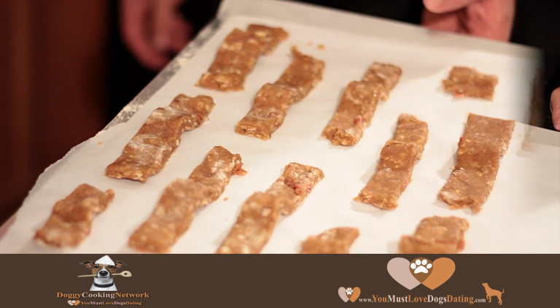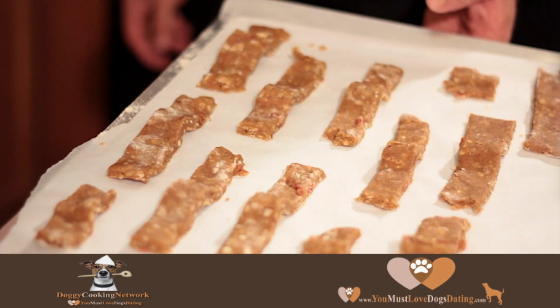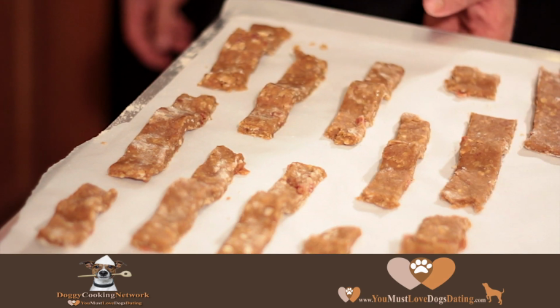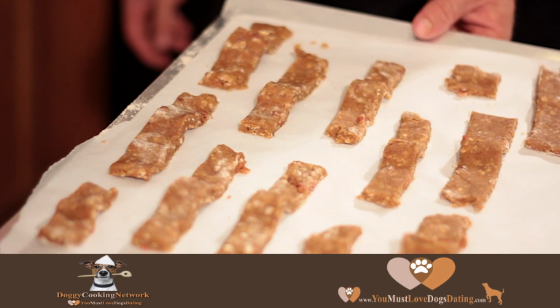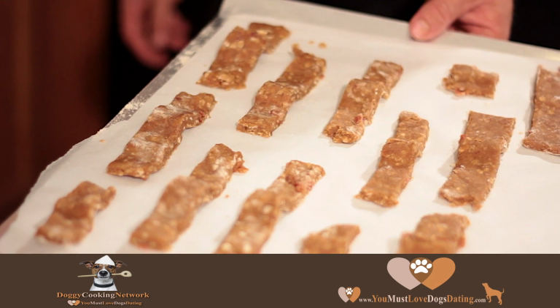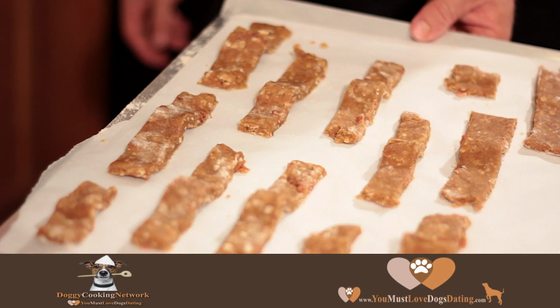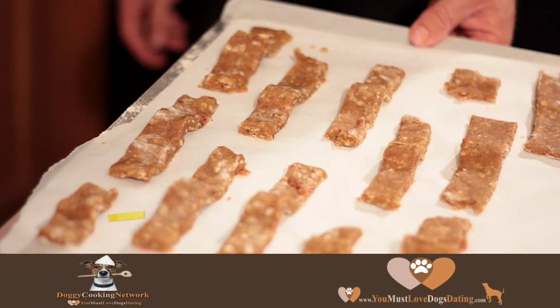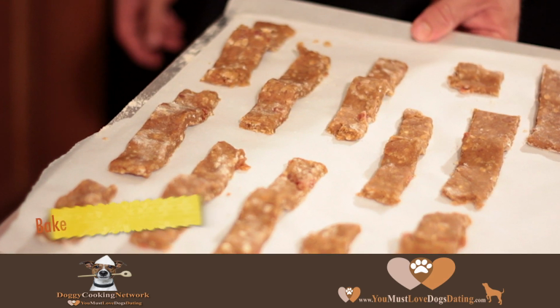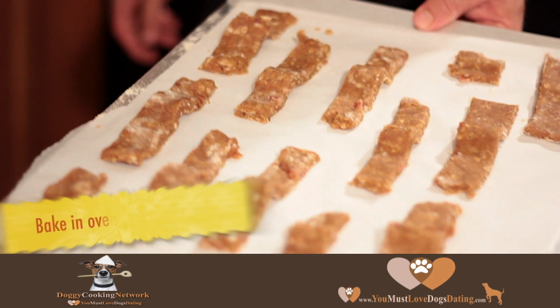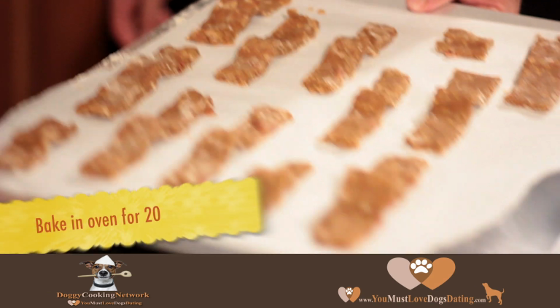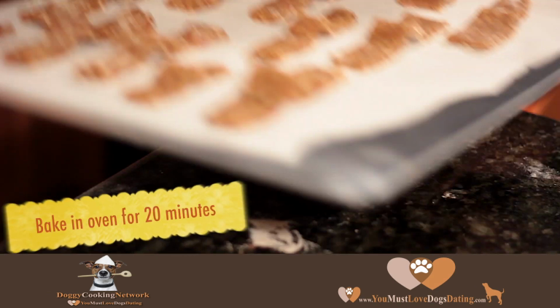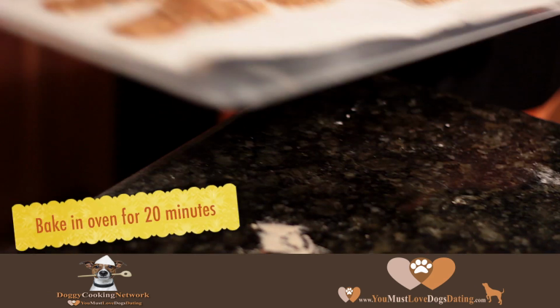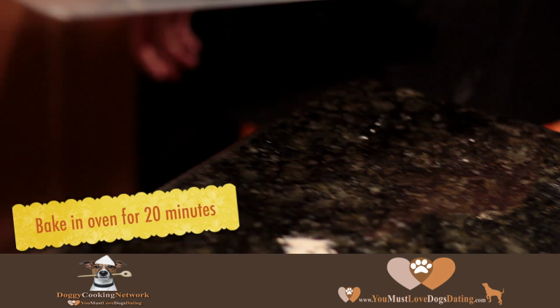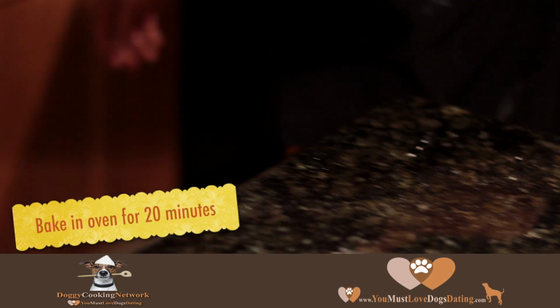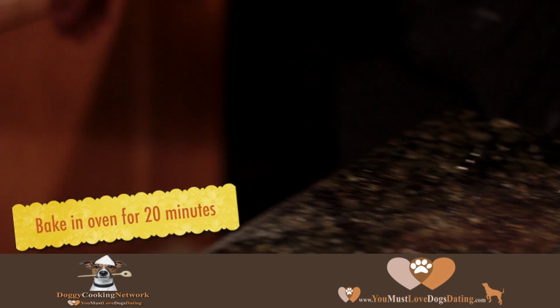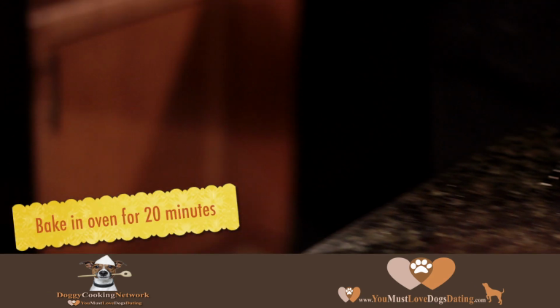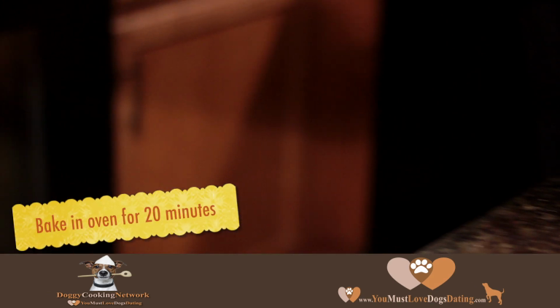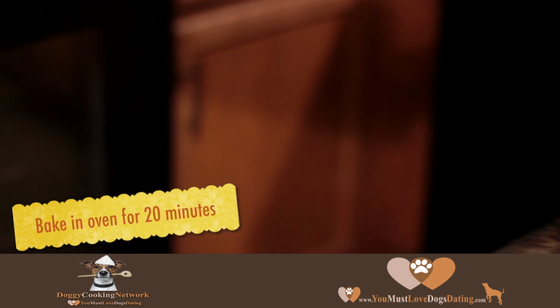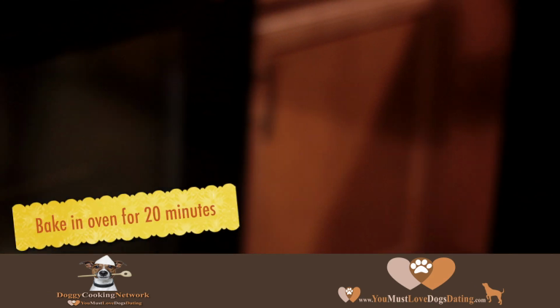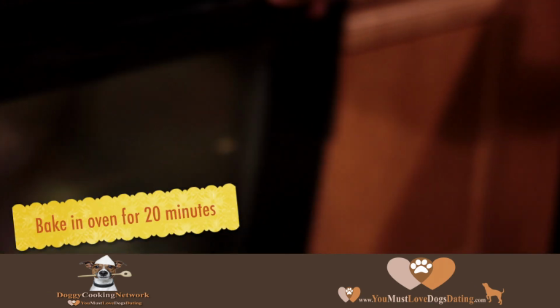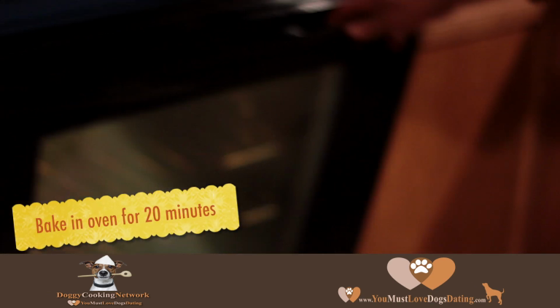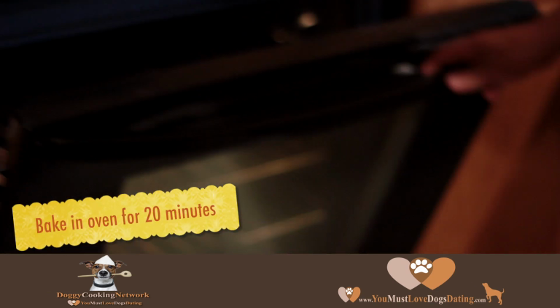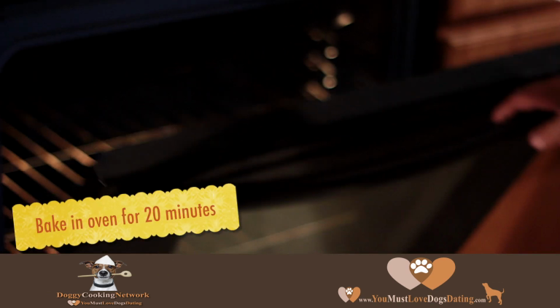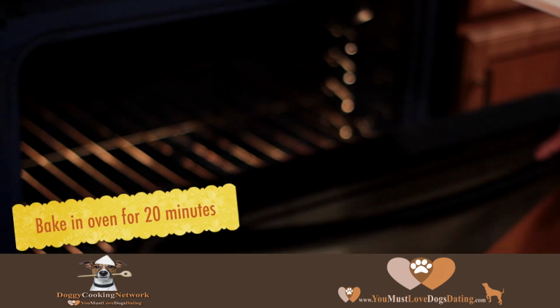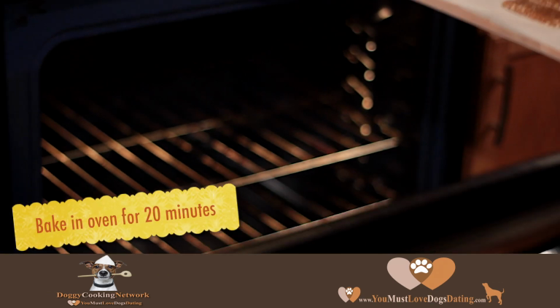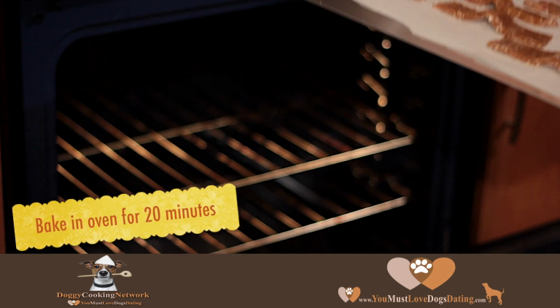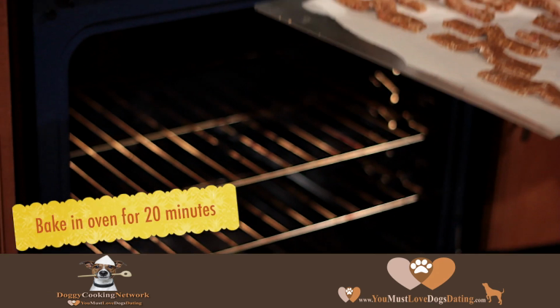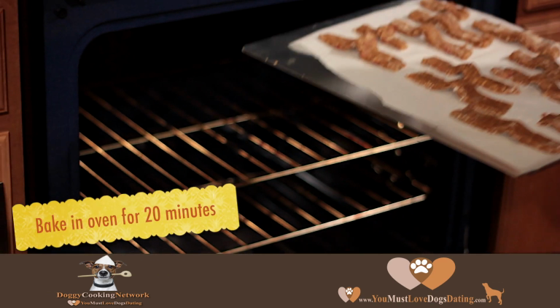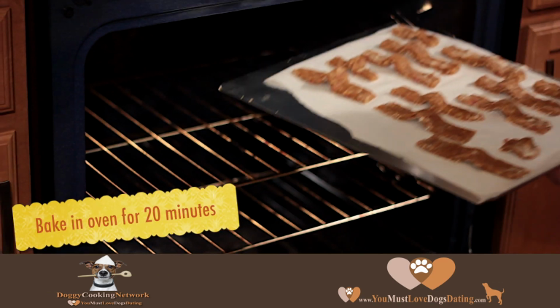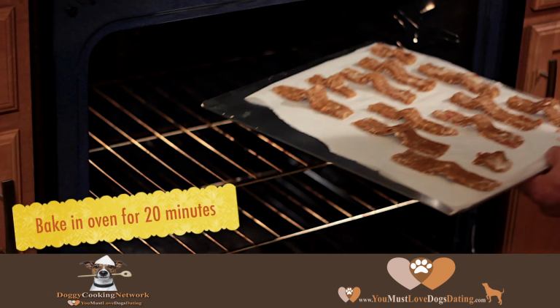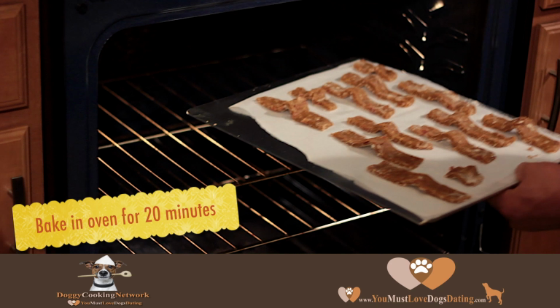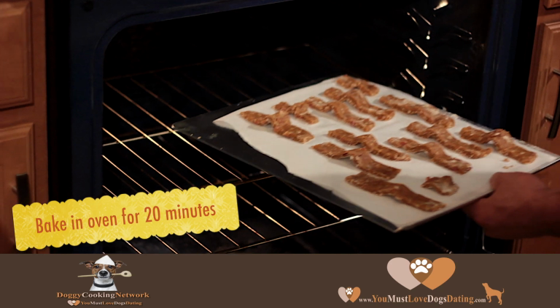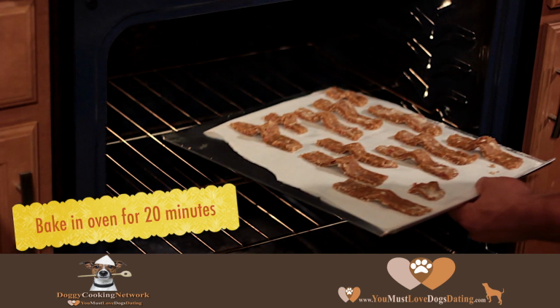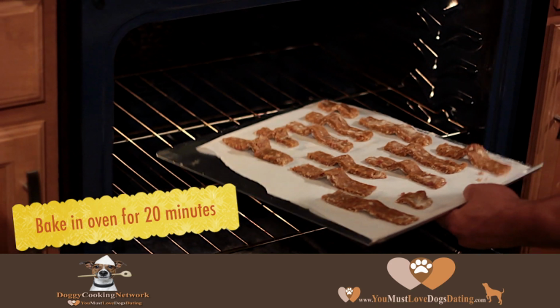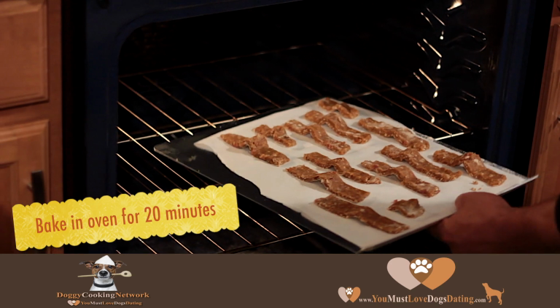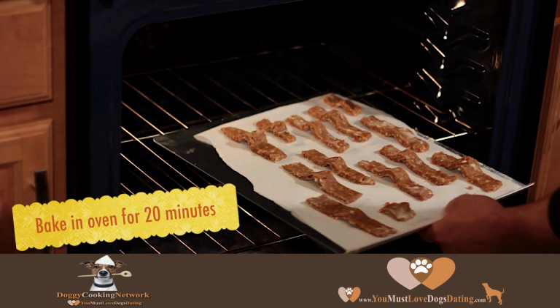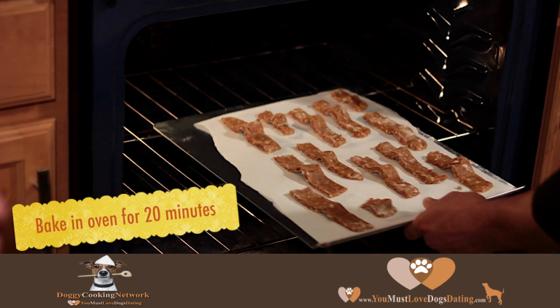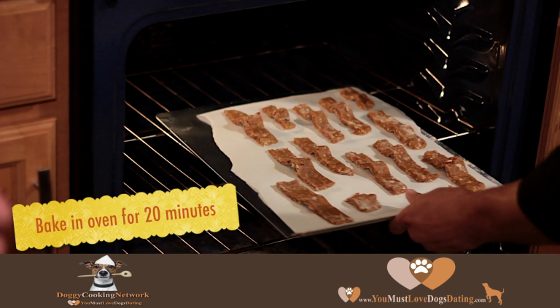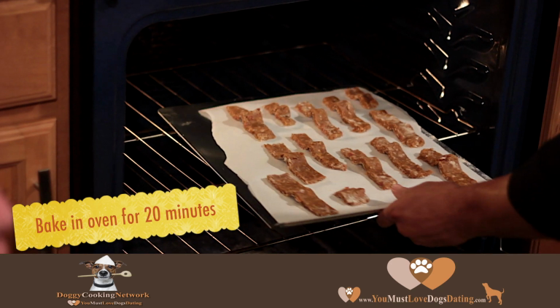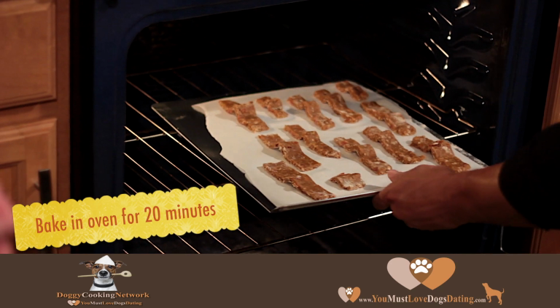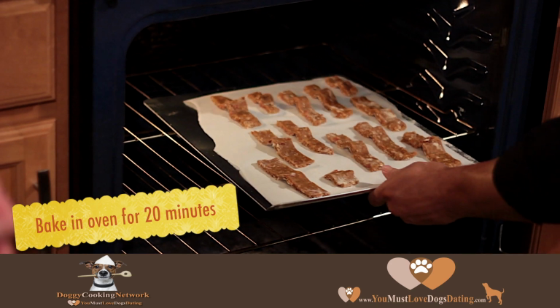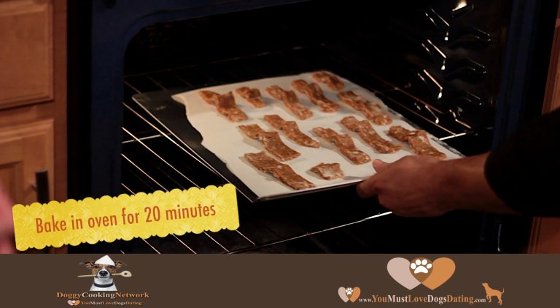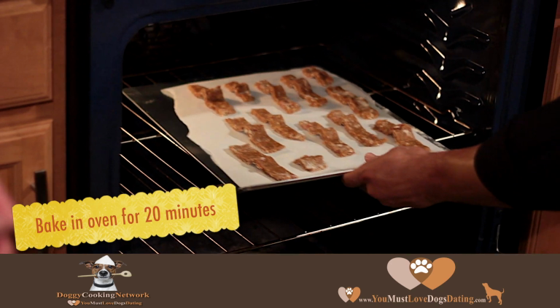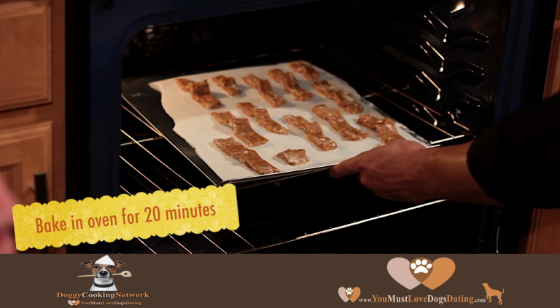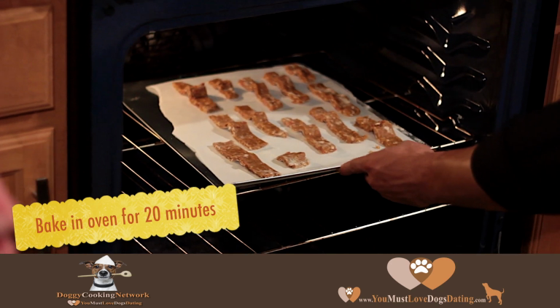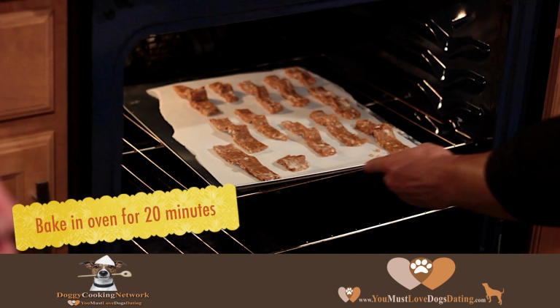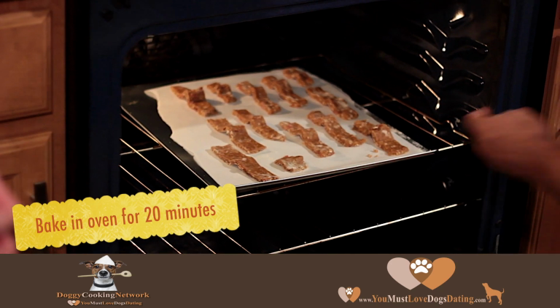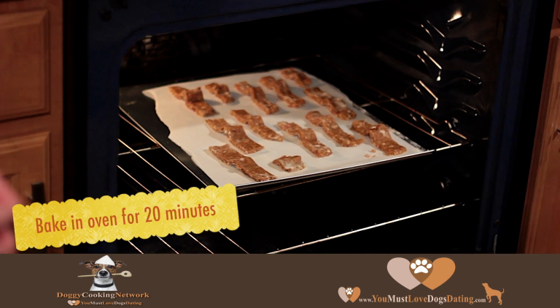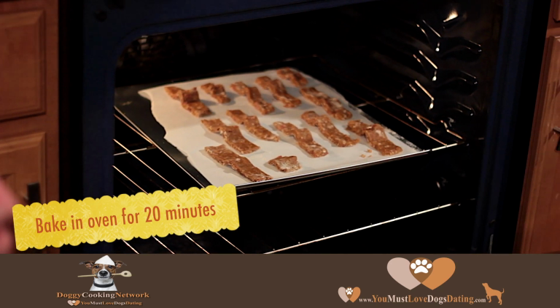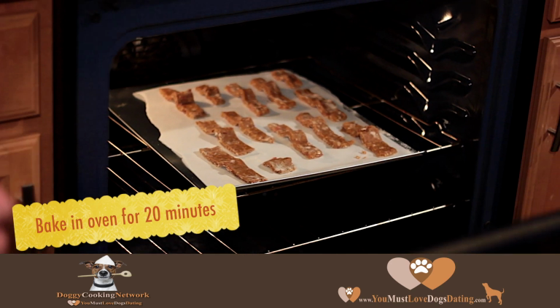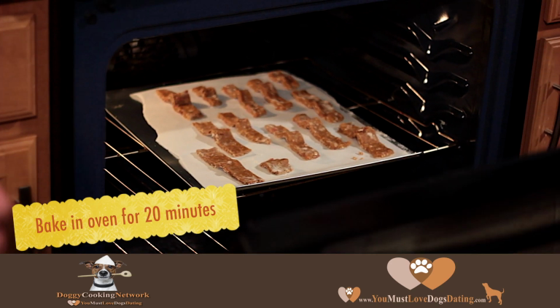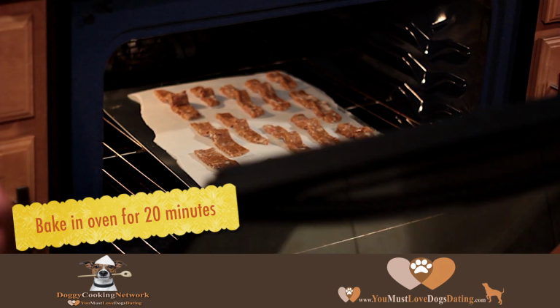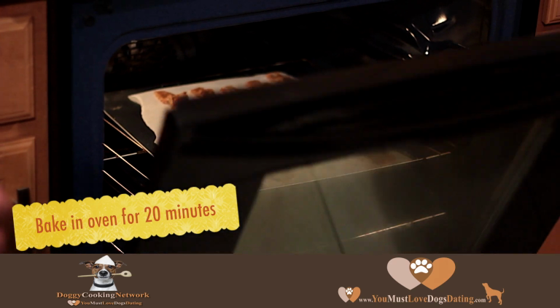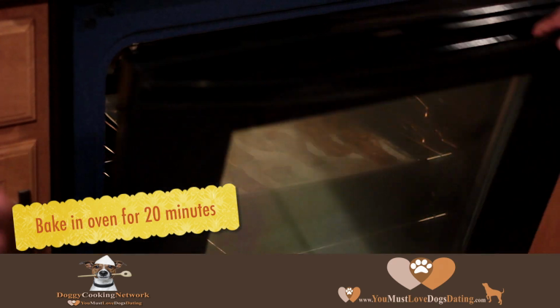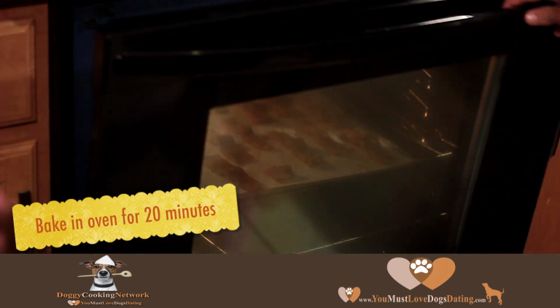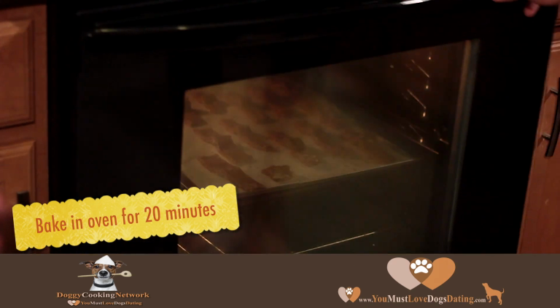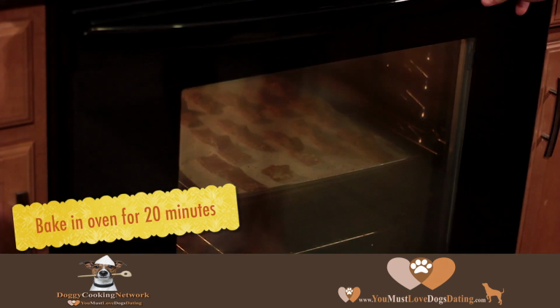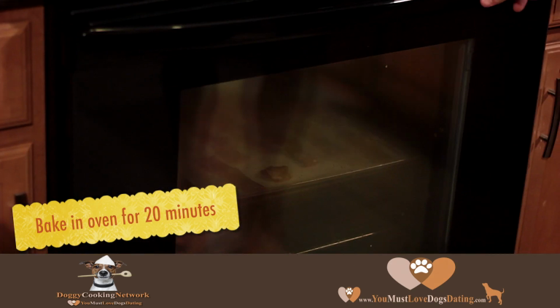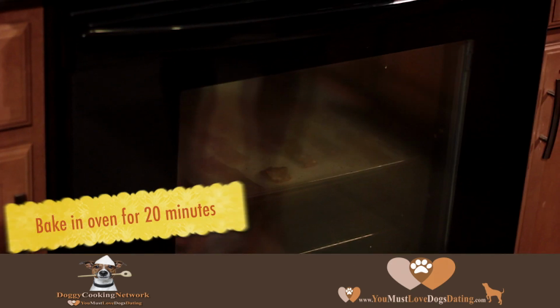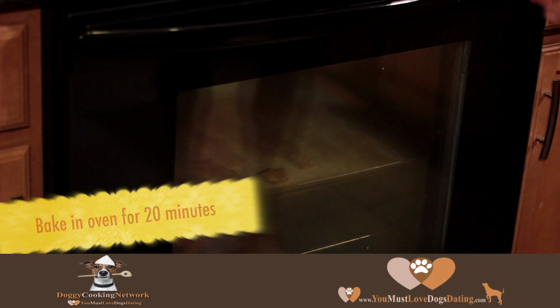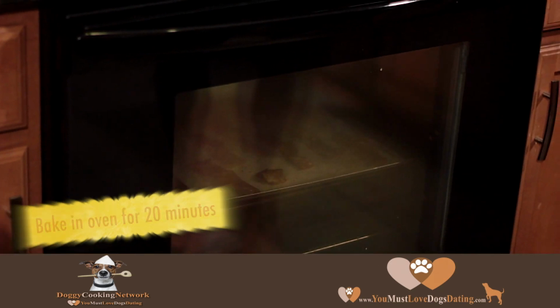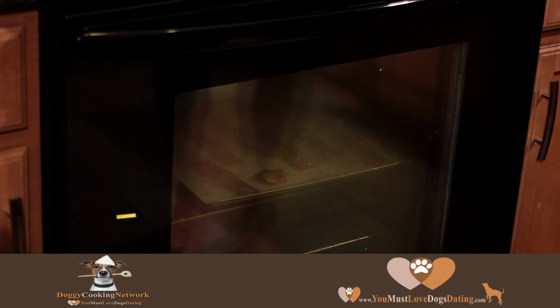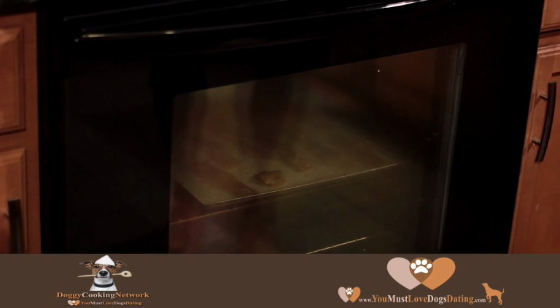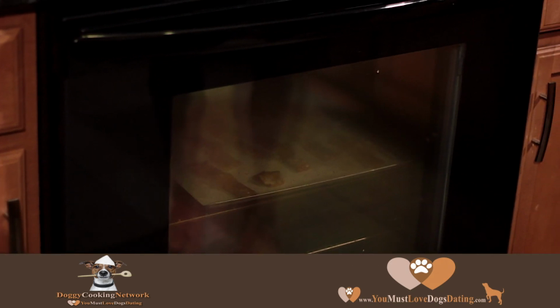This is the final product before placing it into the oven. Place into the oven for approximately 20 minutes at 300 degrees.